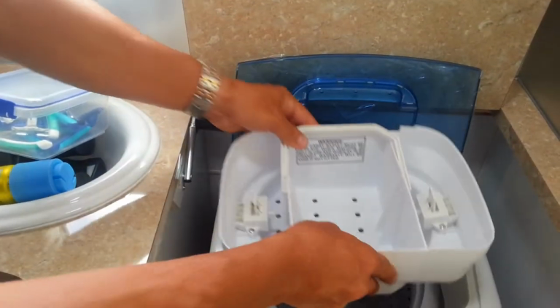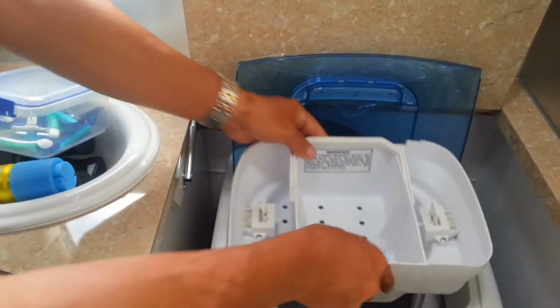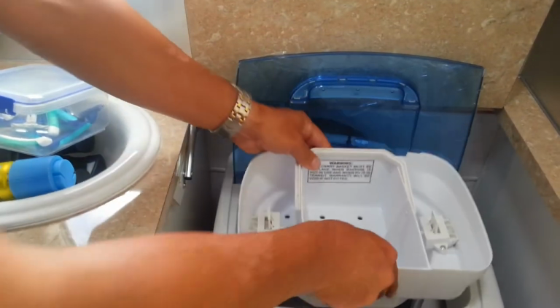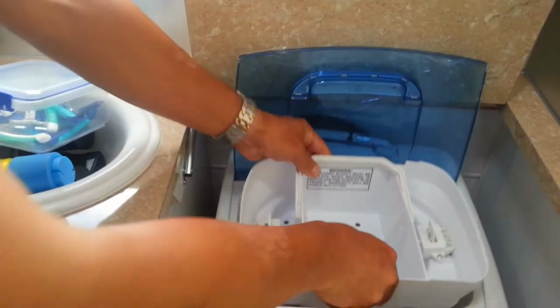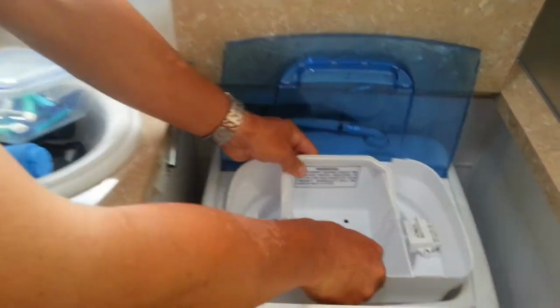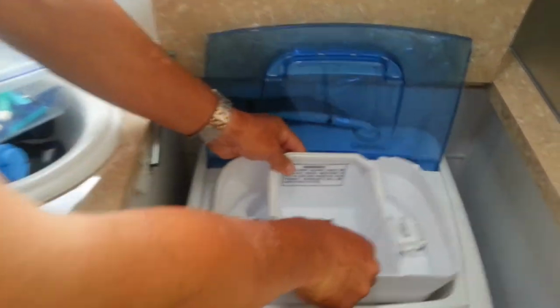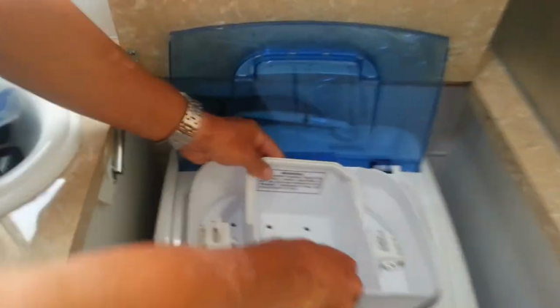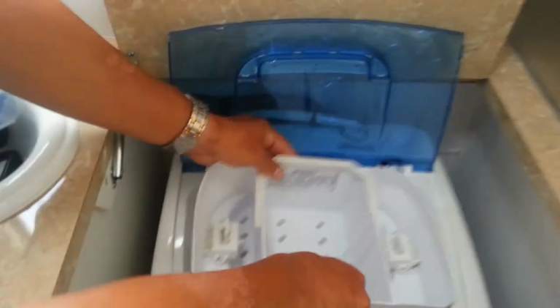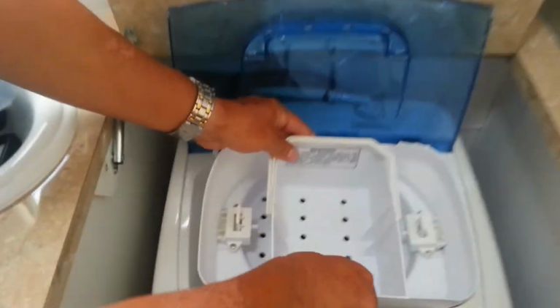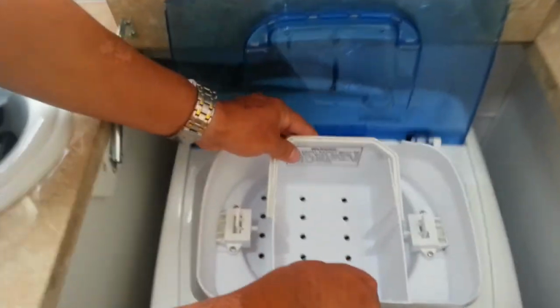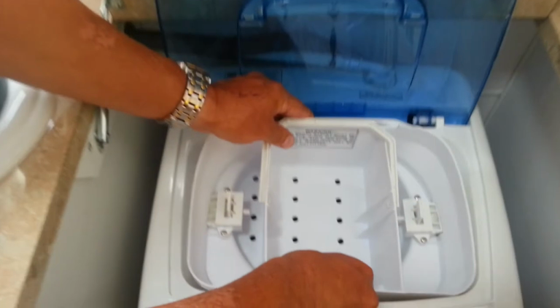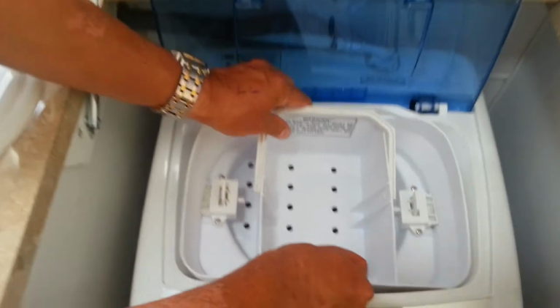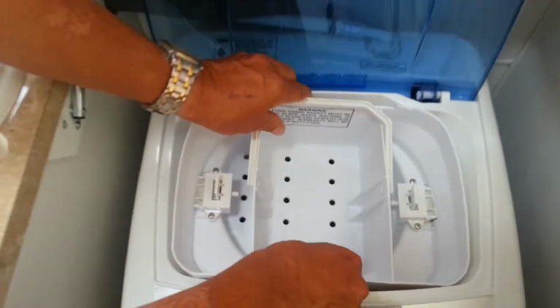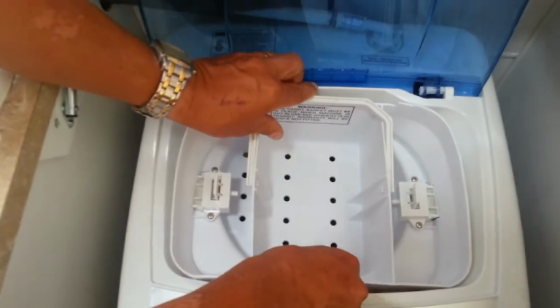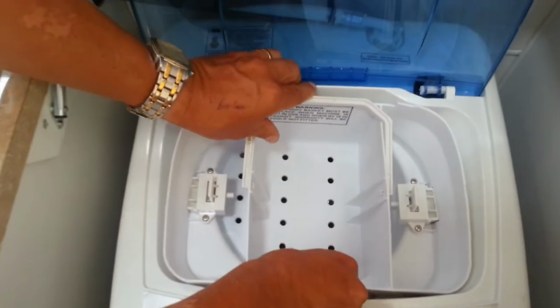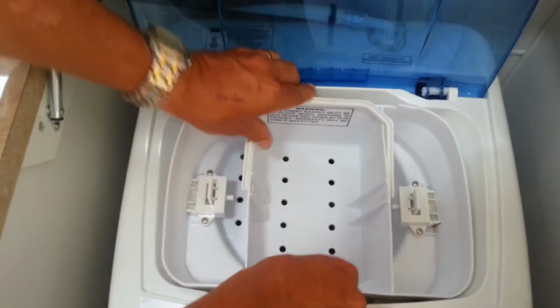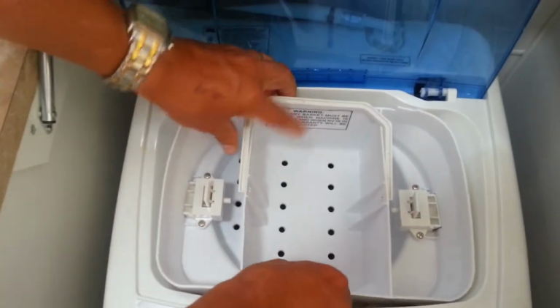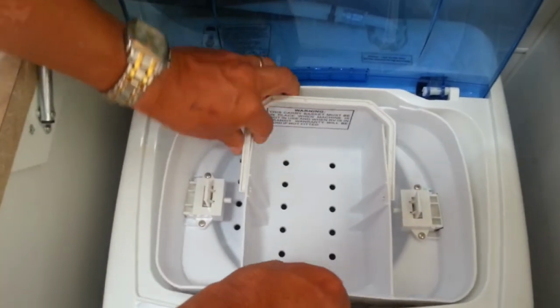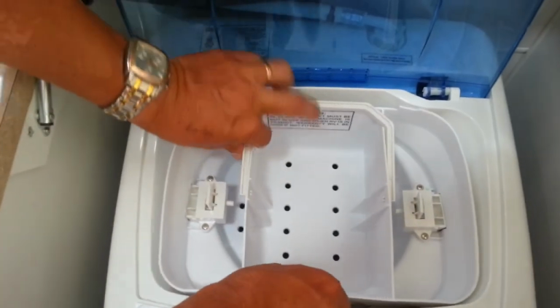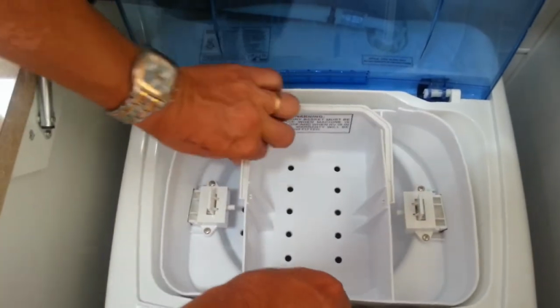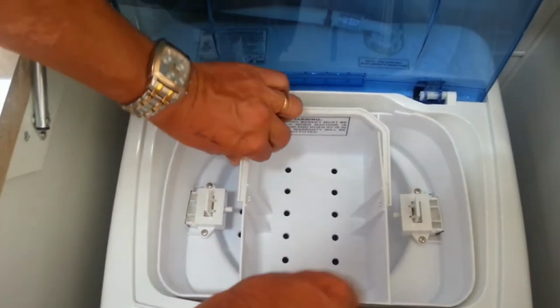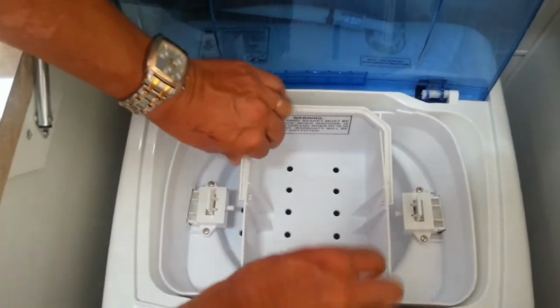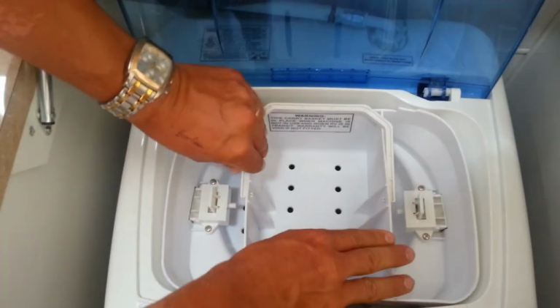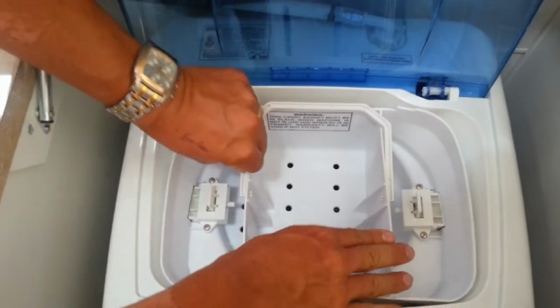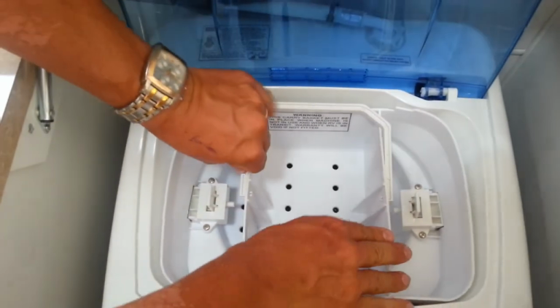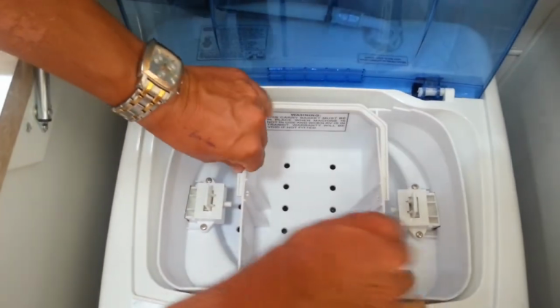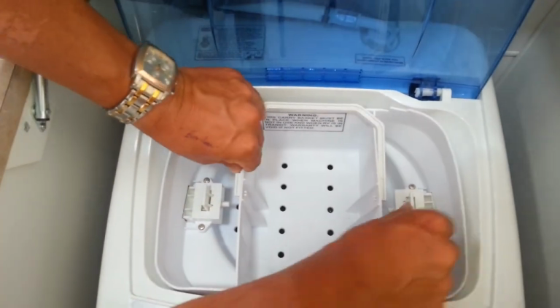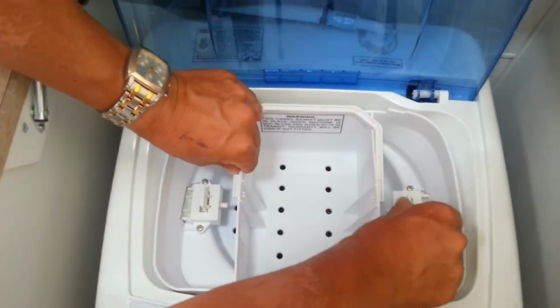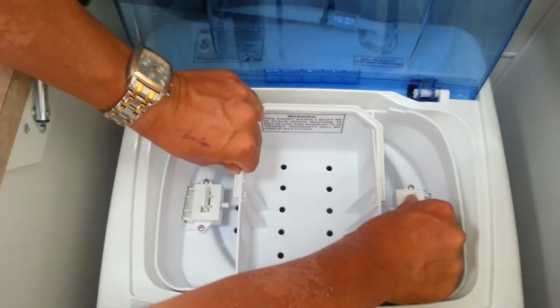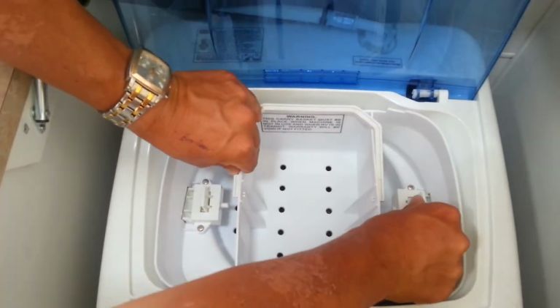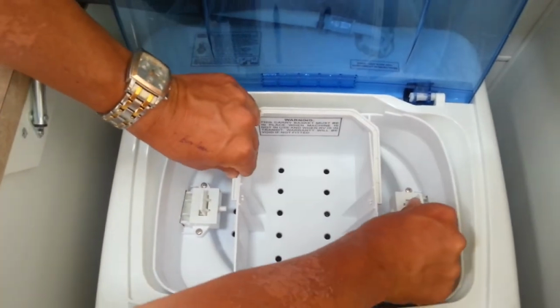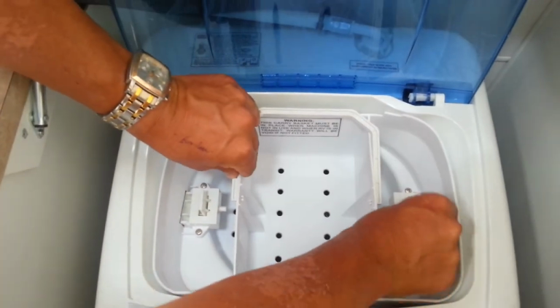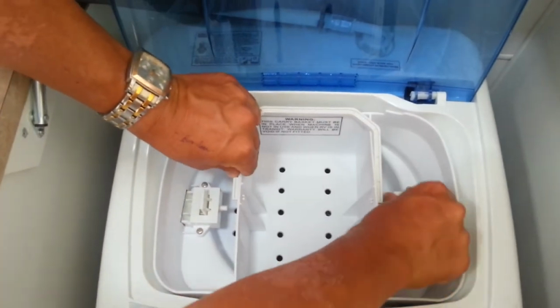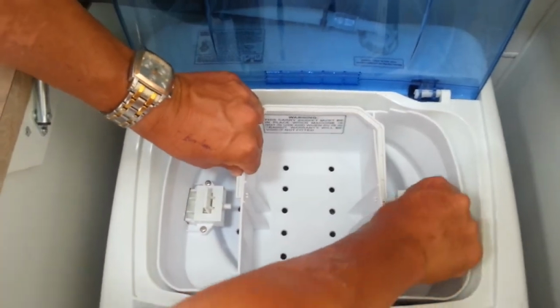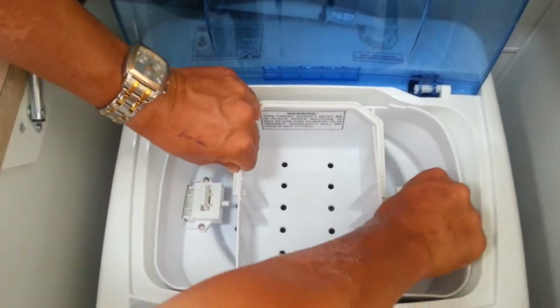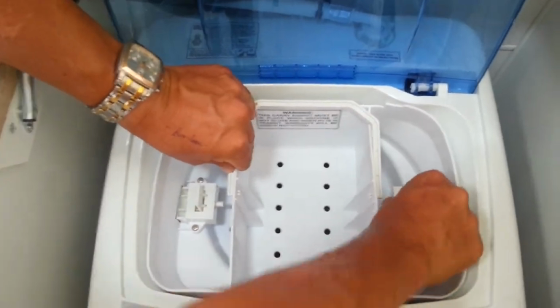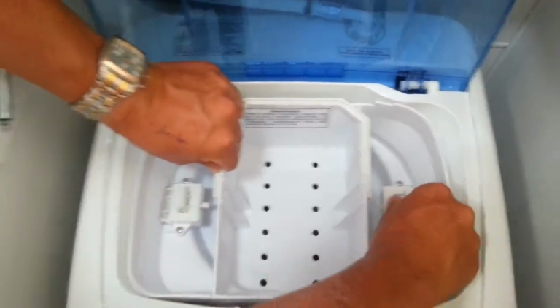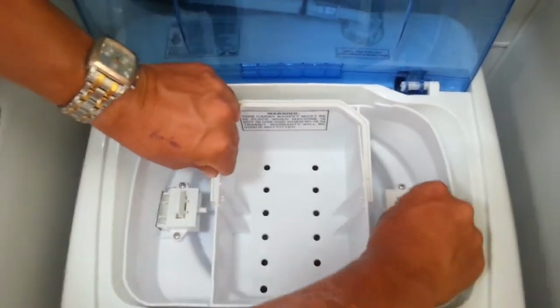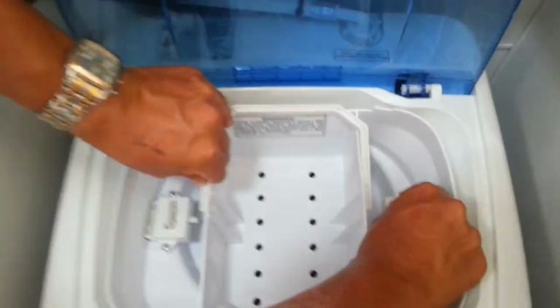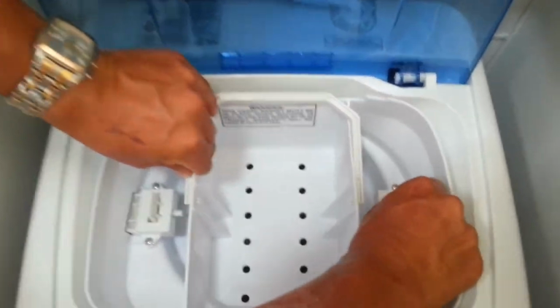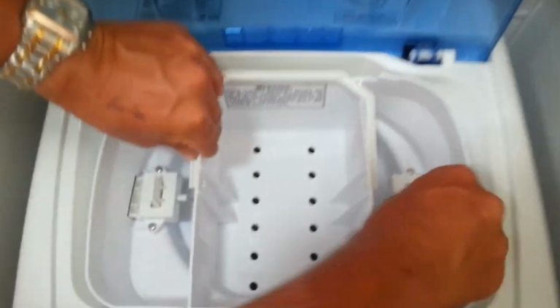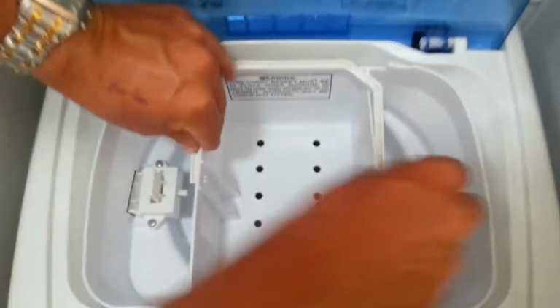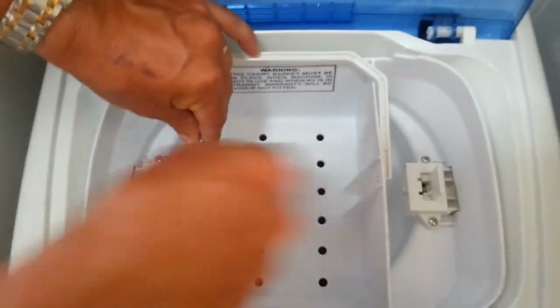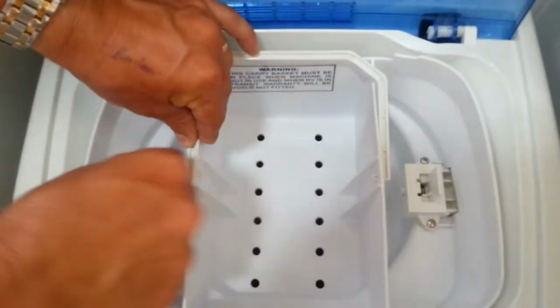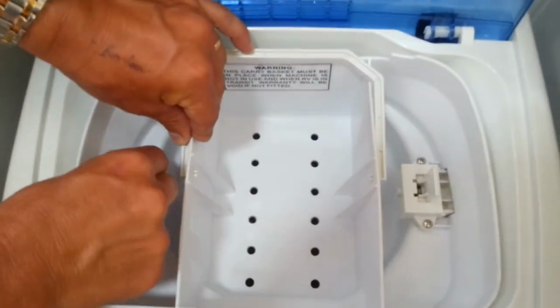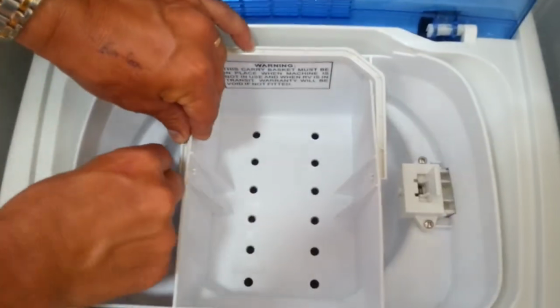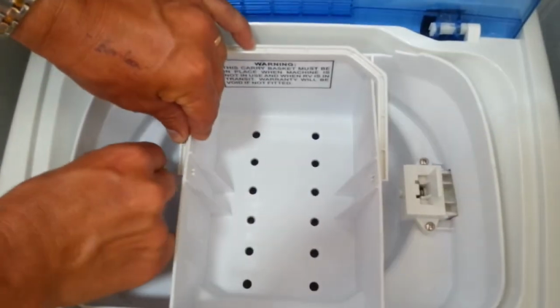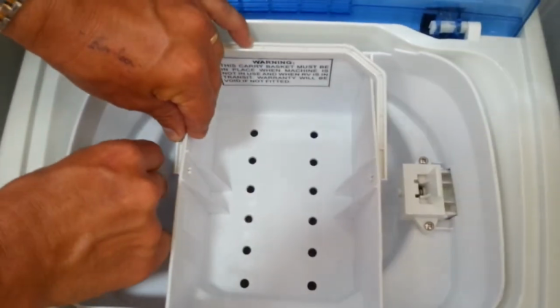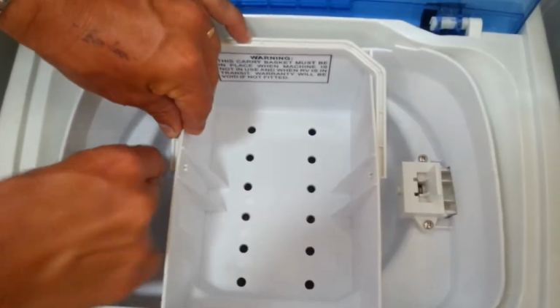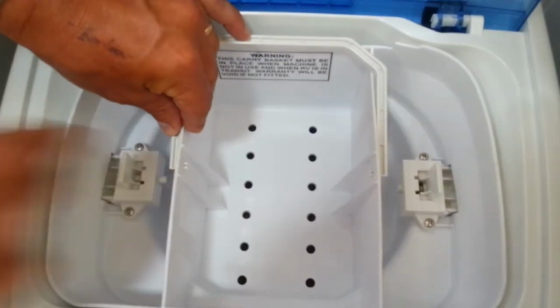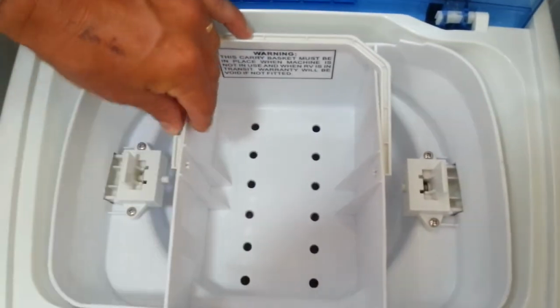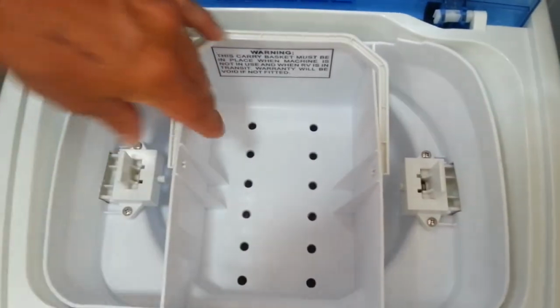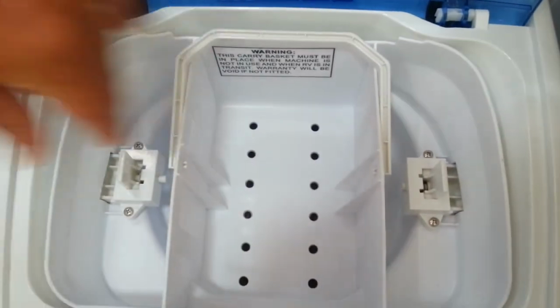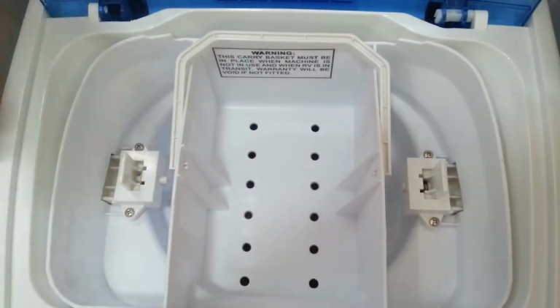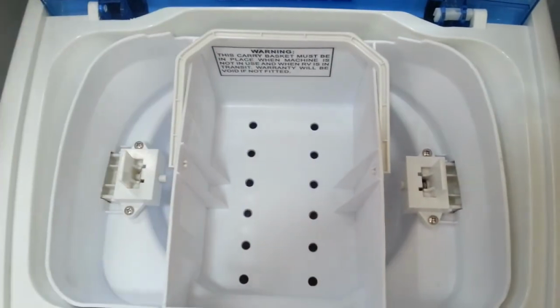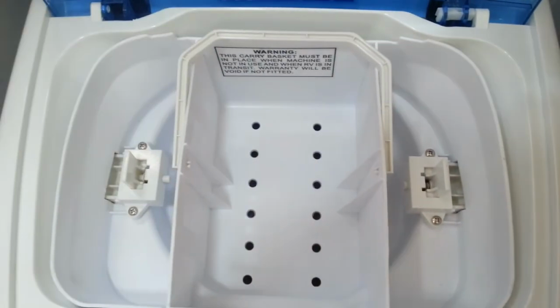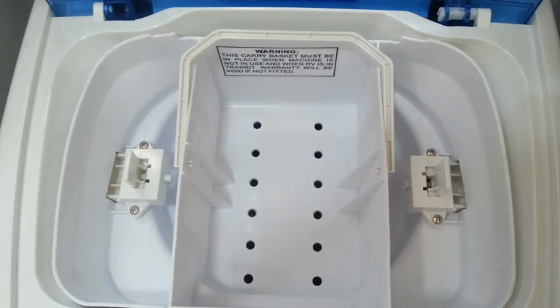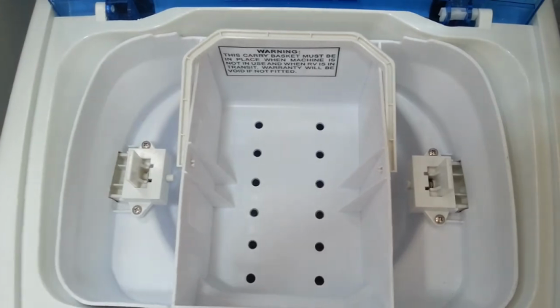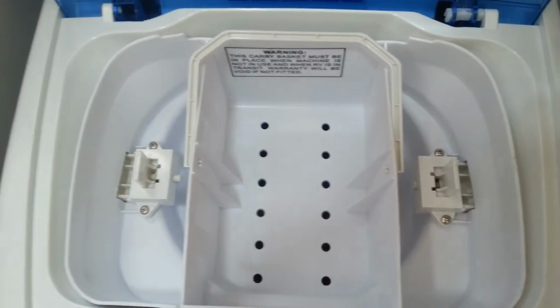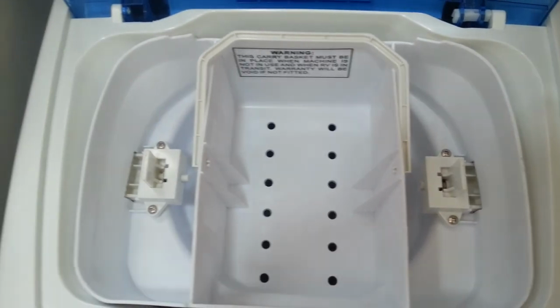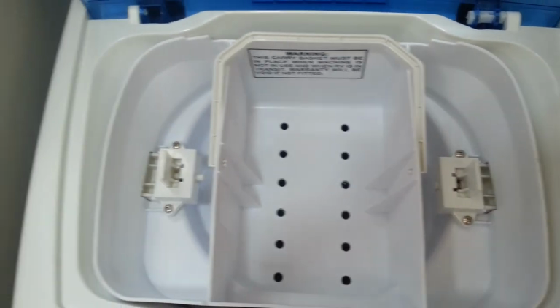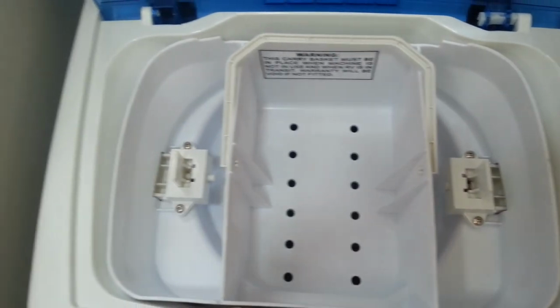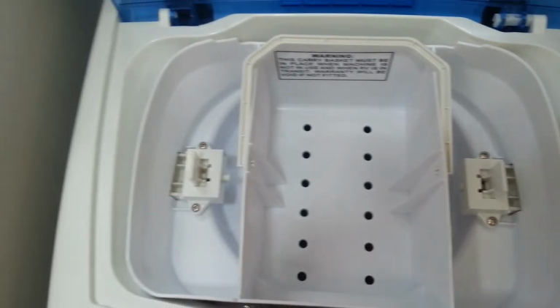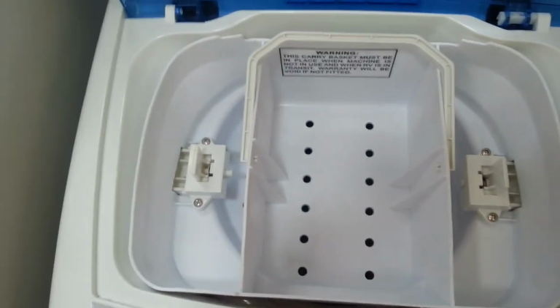So we simply put this back in, lock it into the gap, push the locking mechanisms in place. And we are ready to travel.